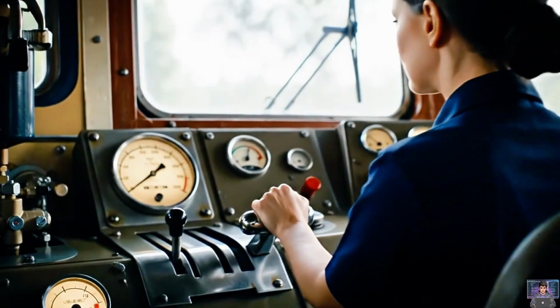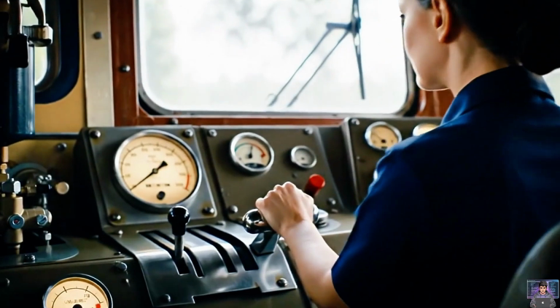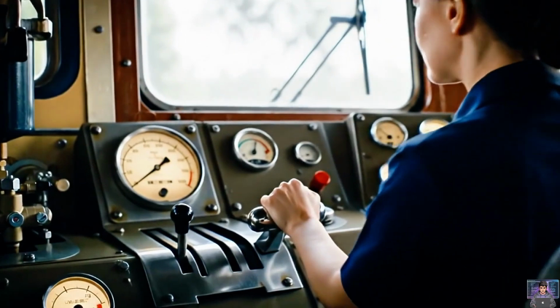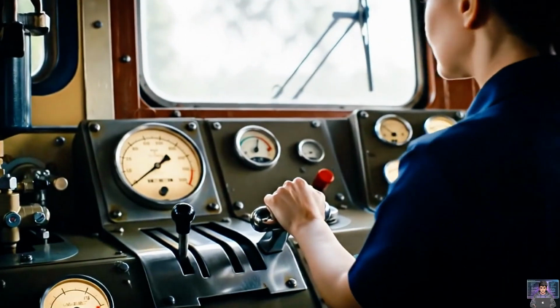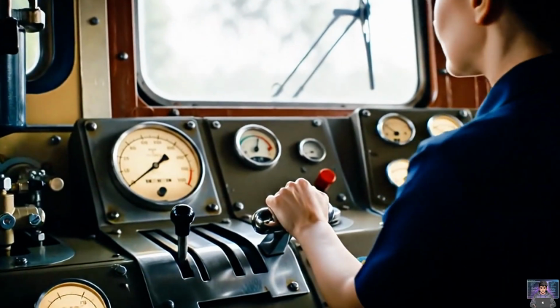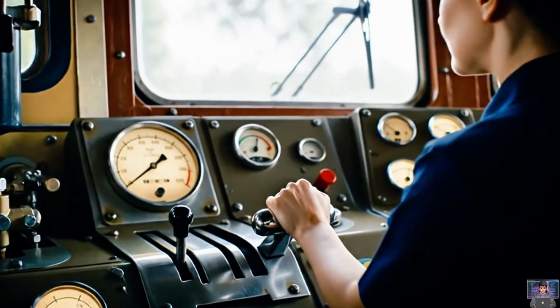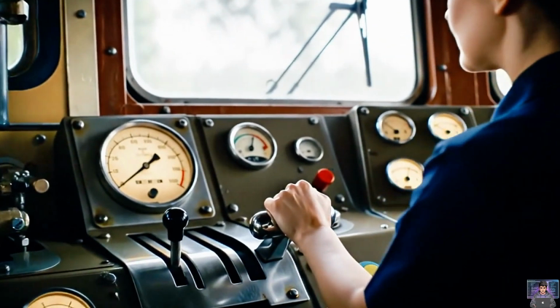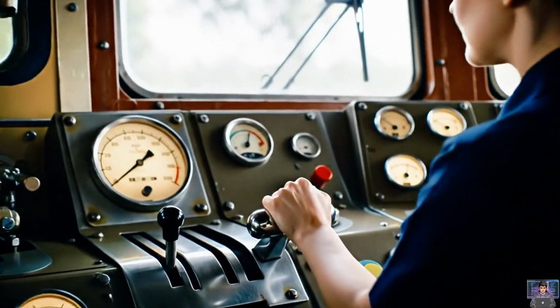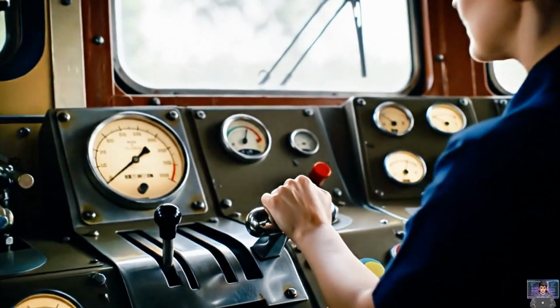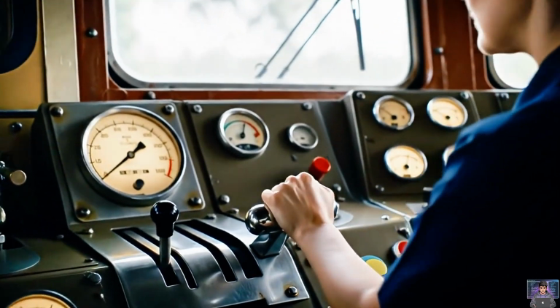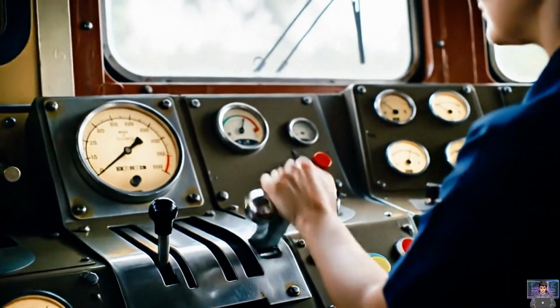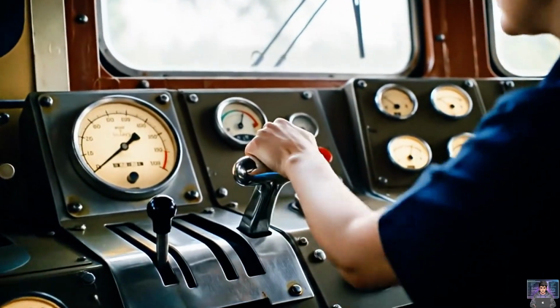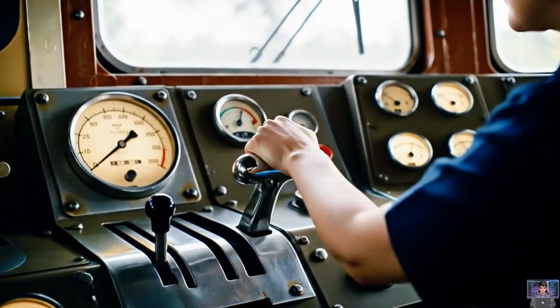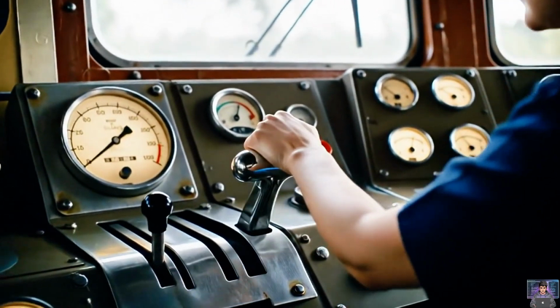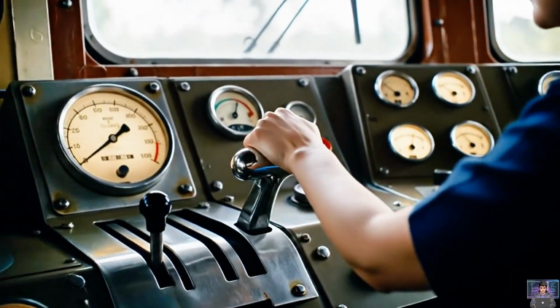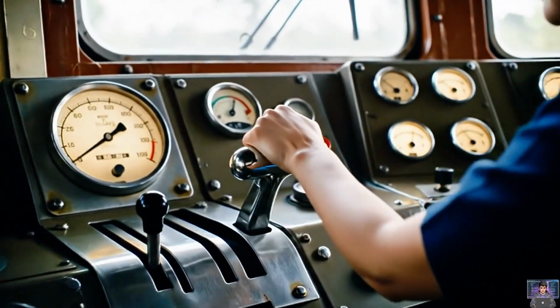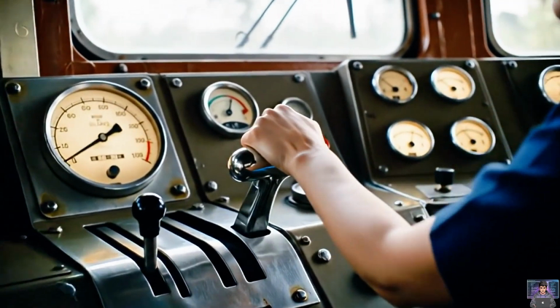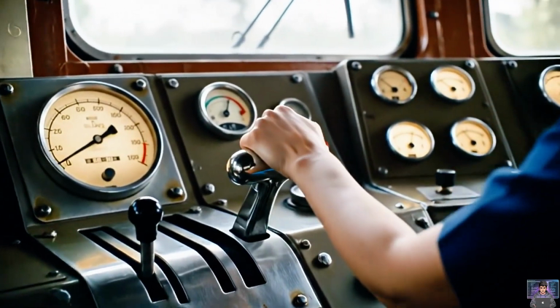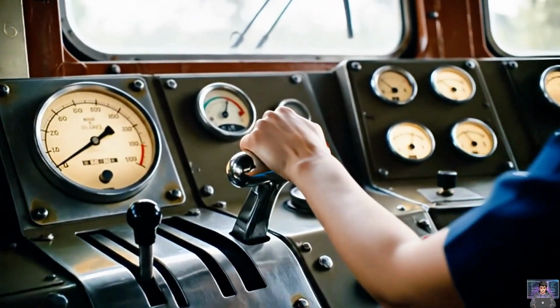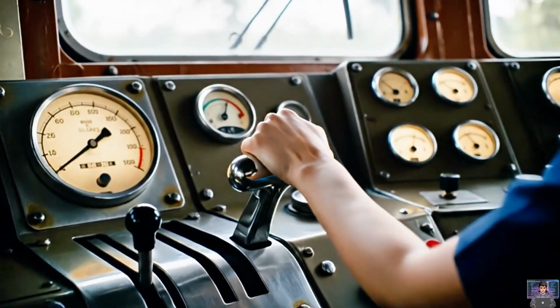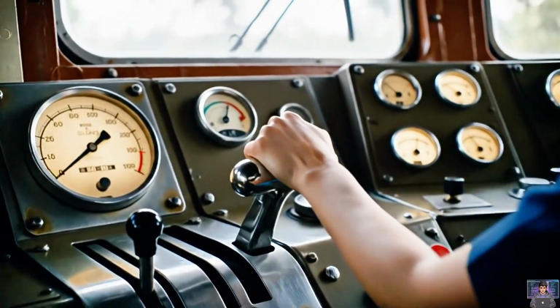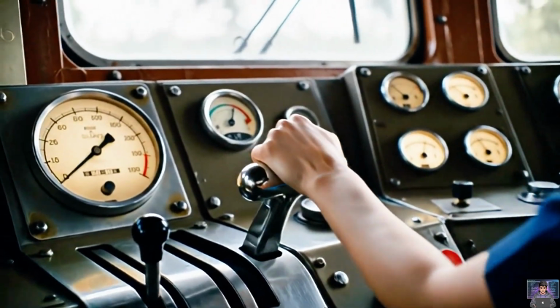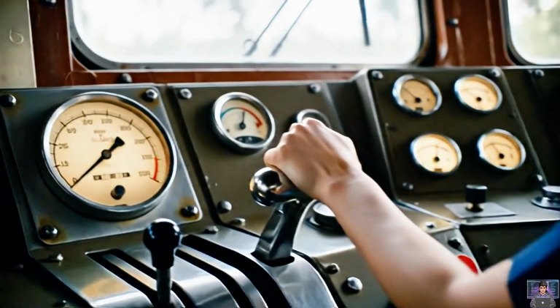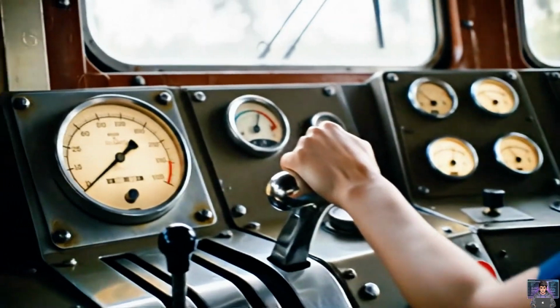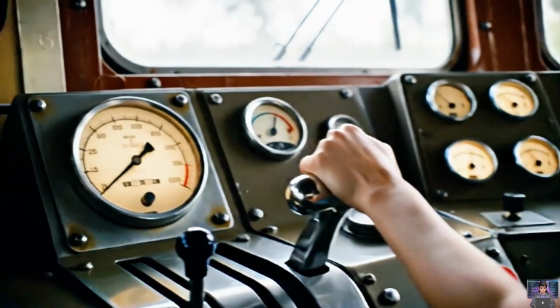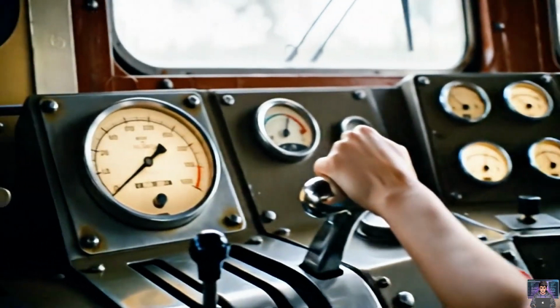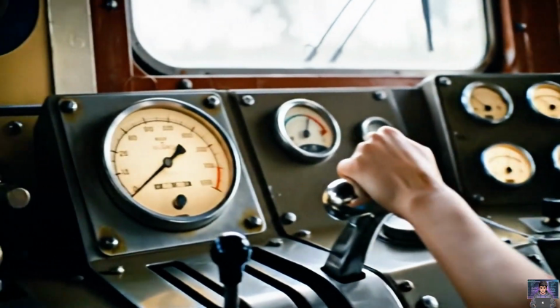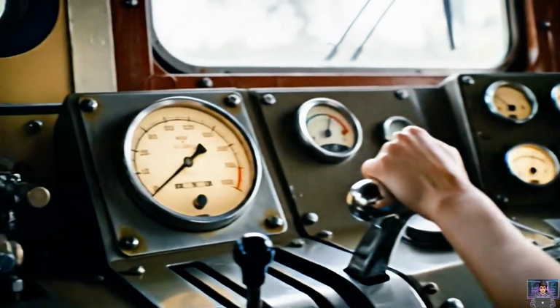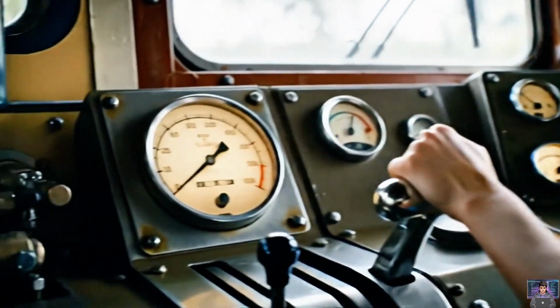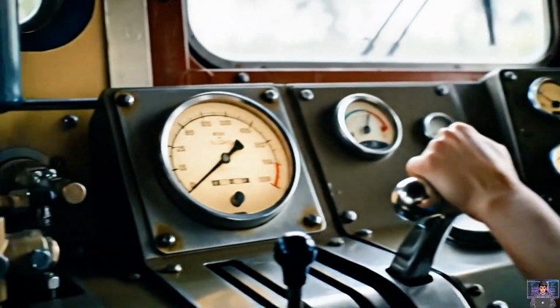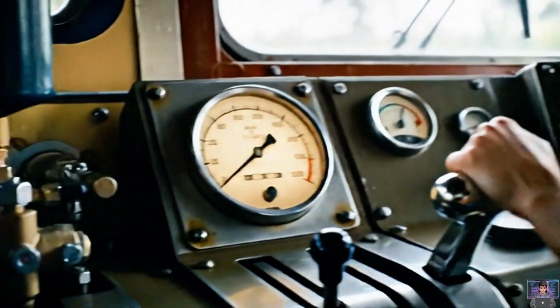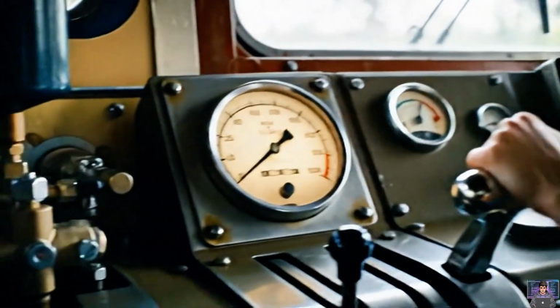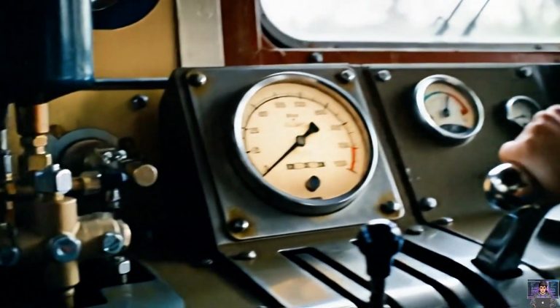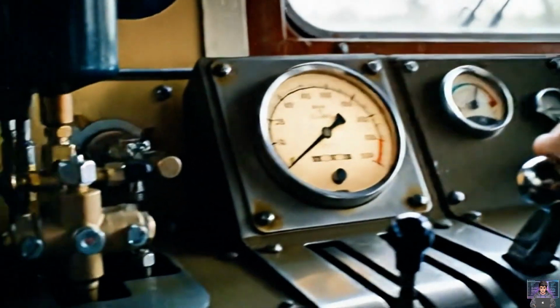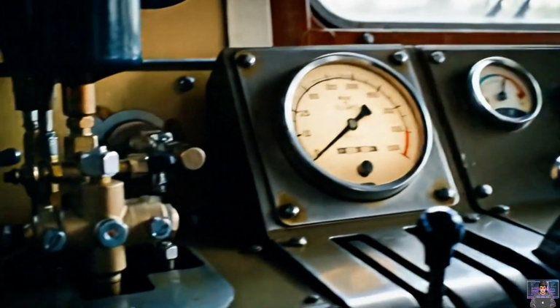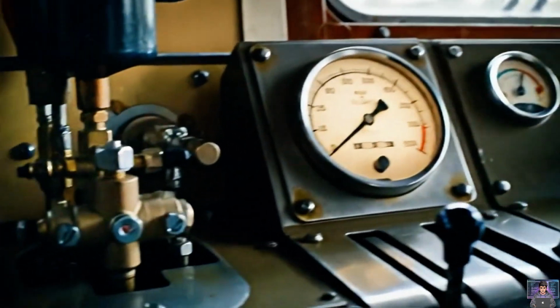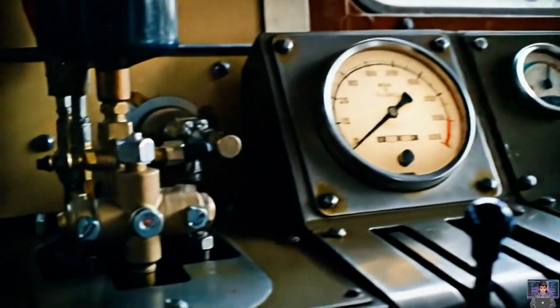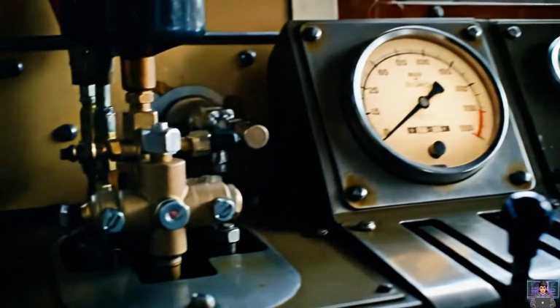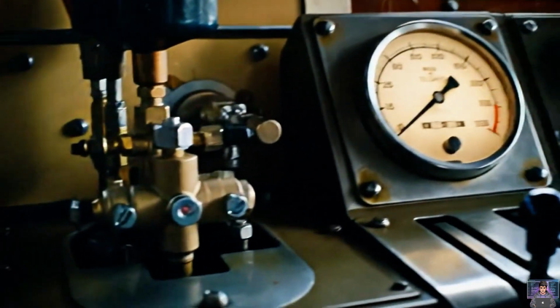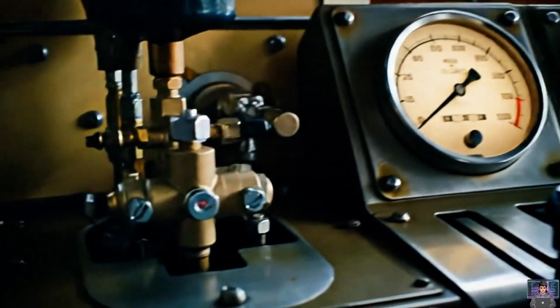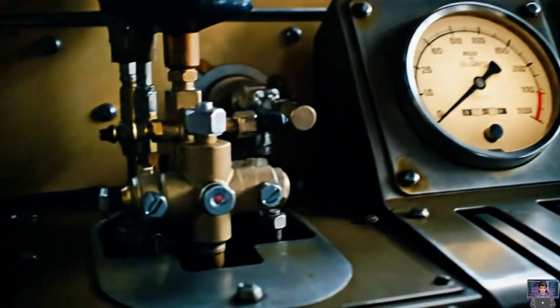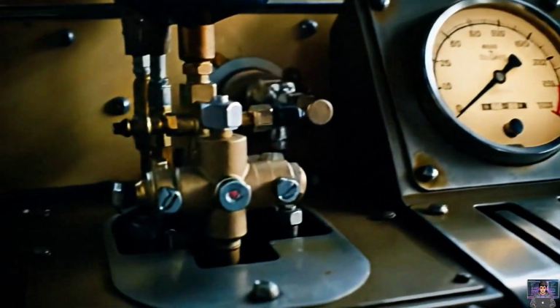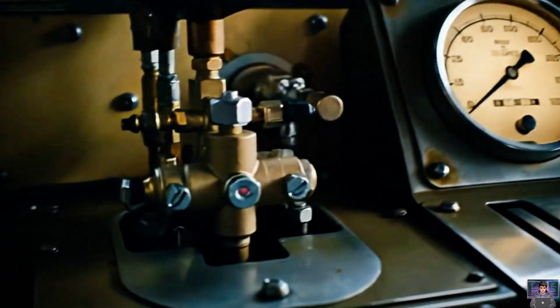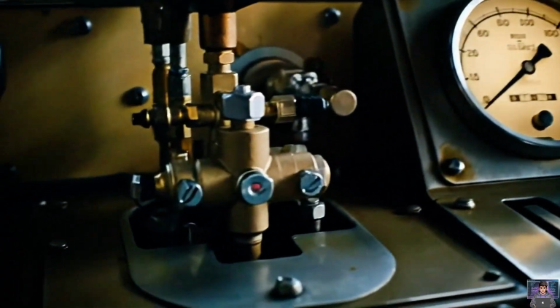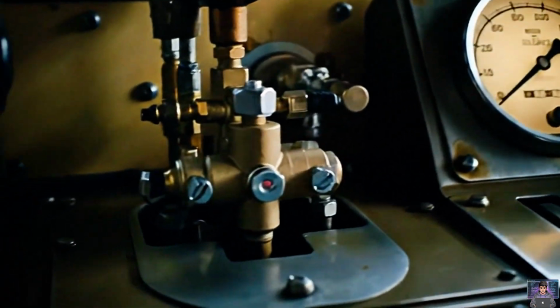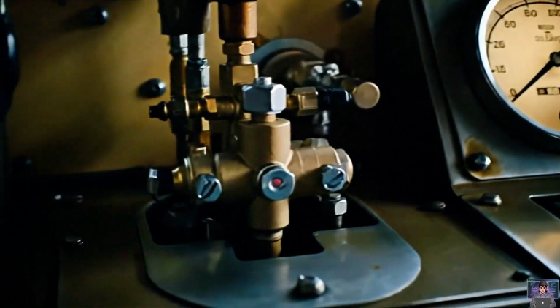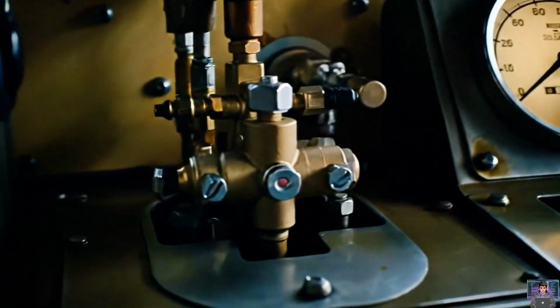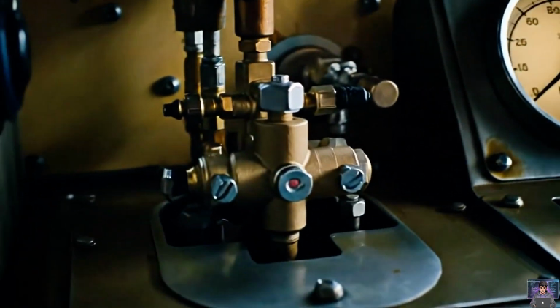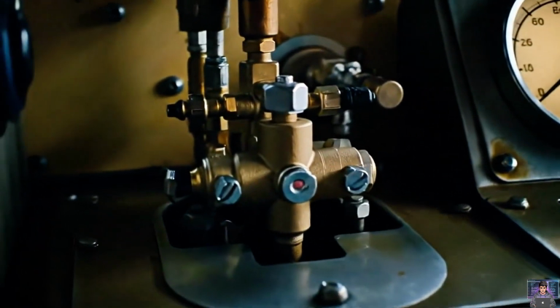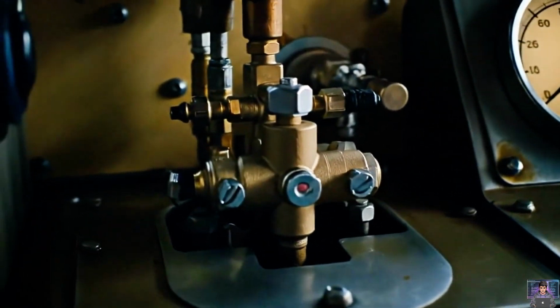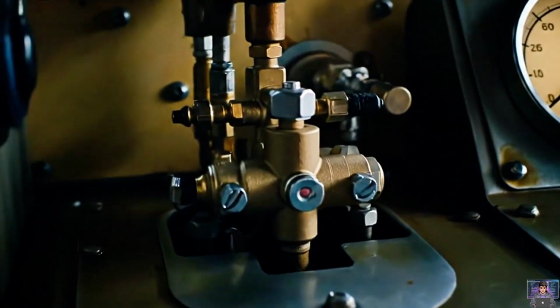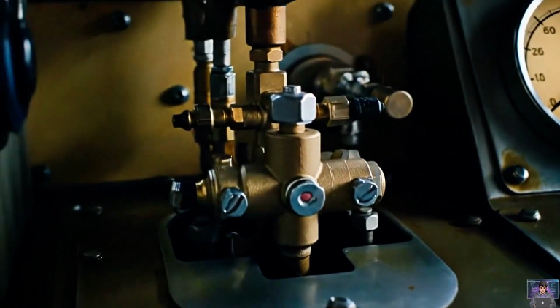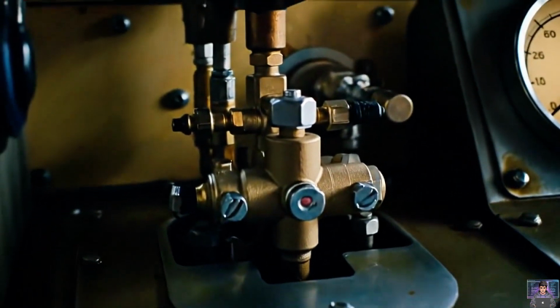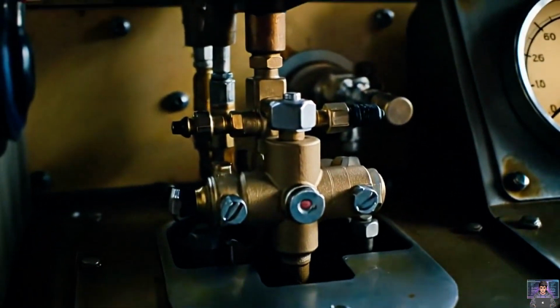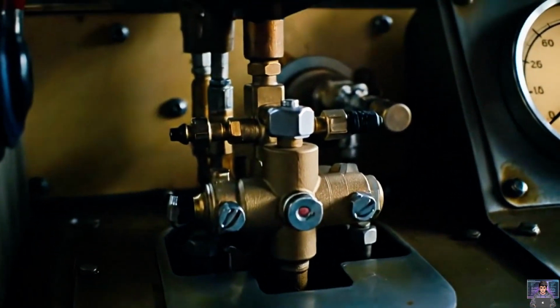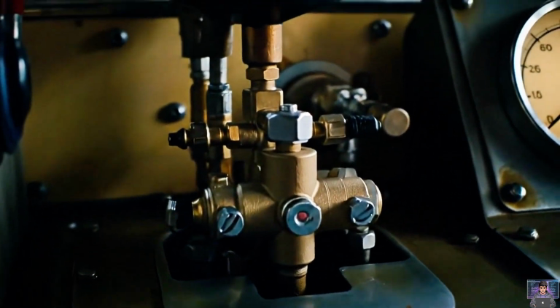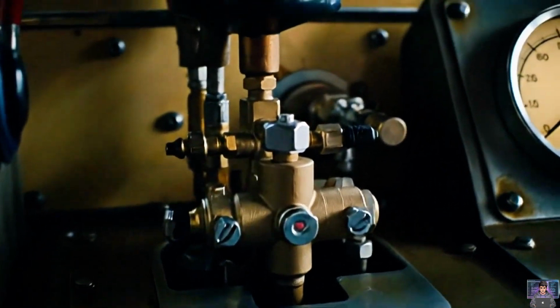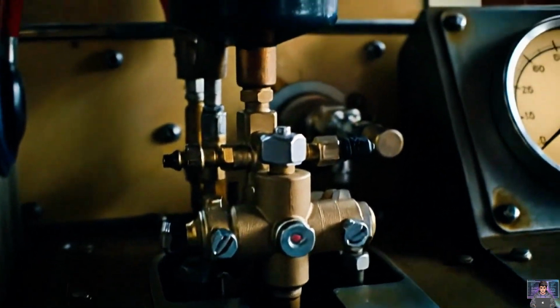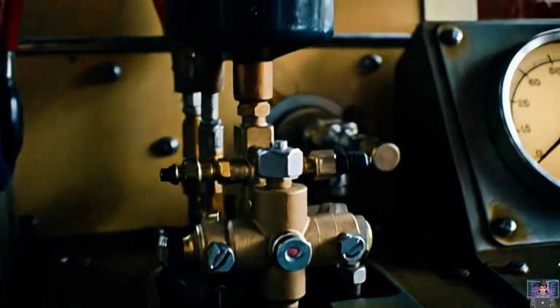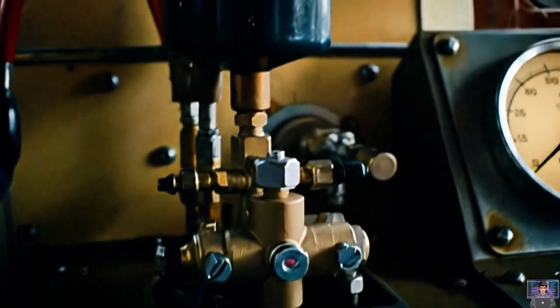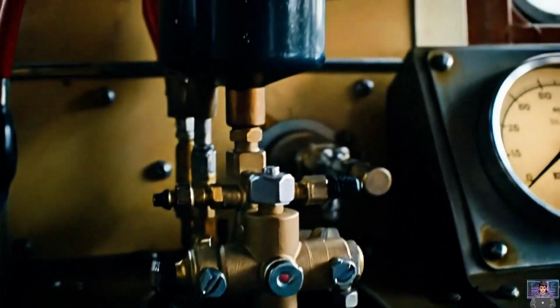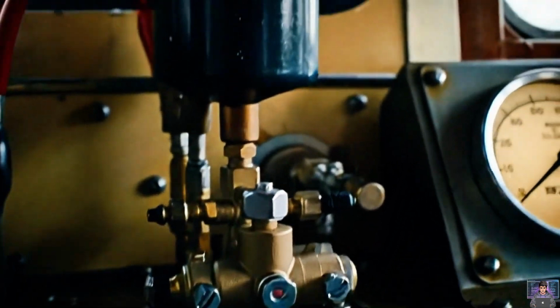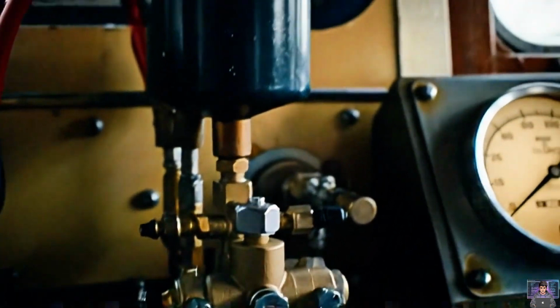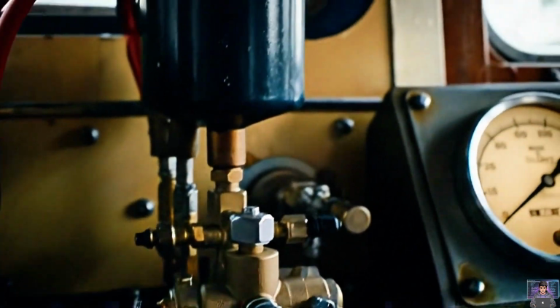Driver restores brake pipe pressure. Triple valve releases cylinder air. Pads retract. Auxiliary reservoir recharges. Brakes disengage swiftly.